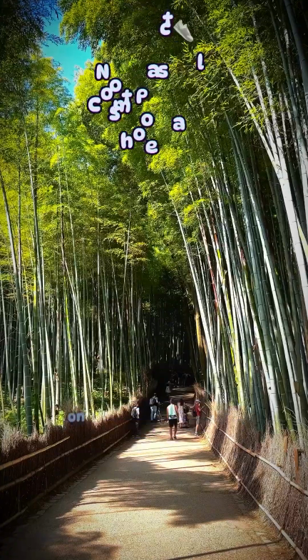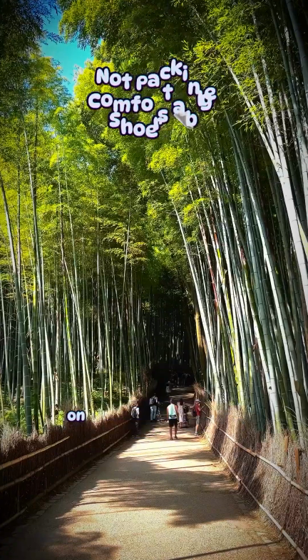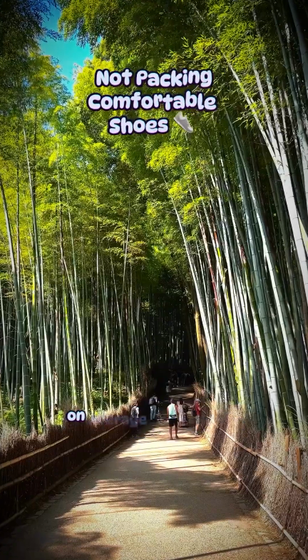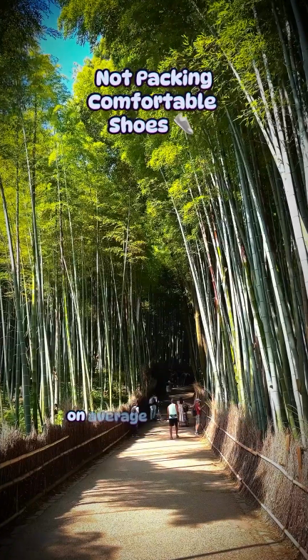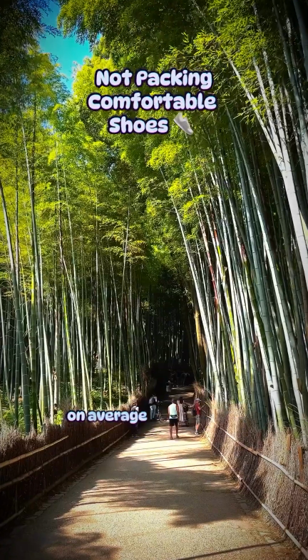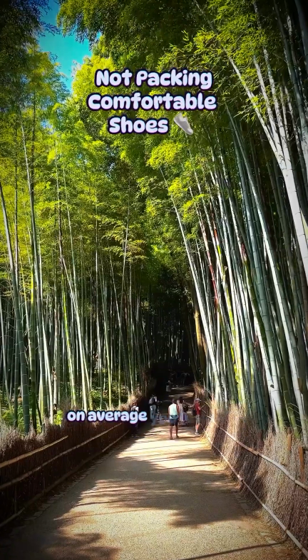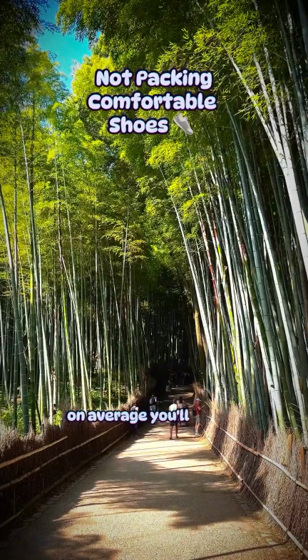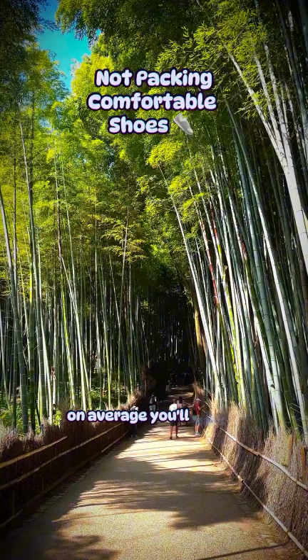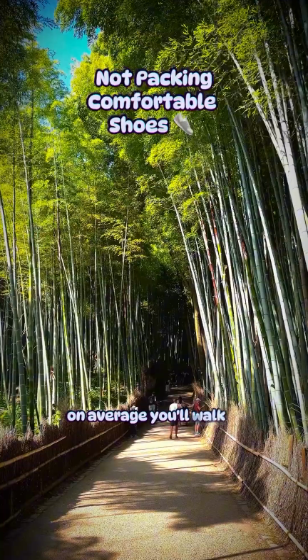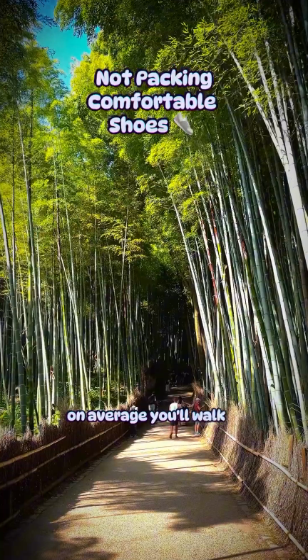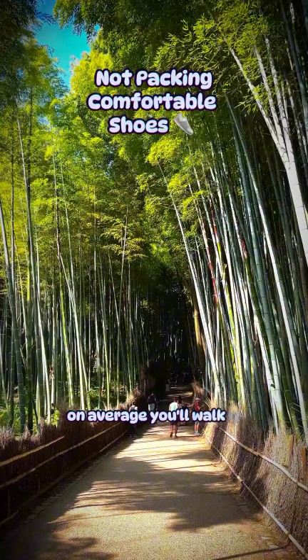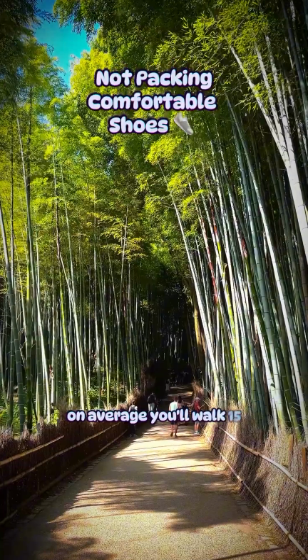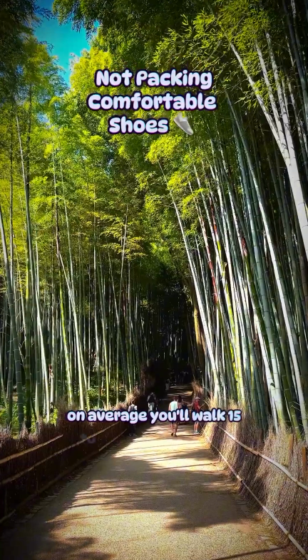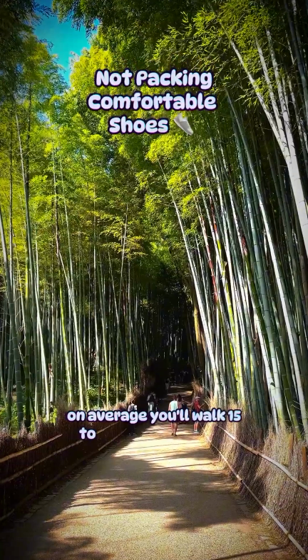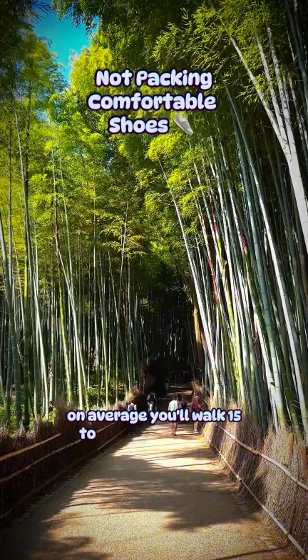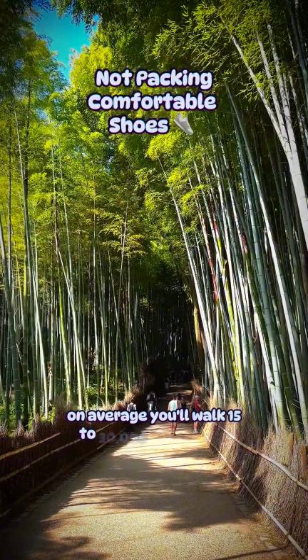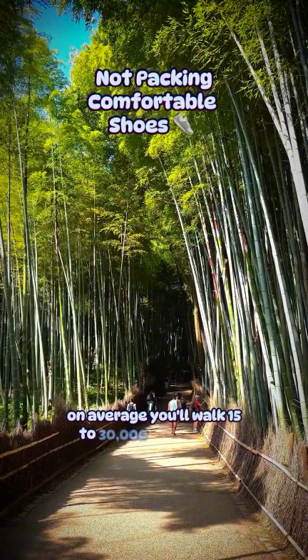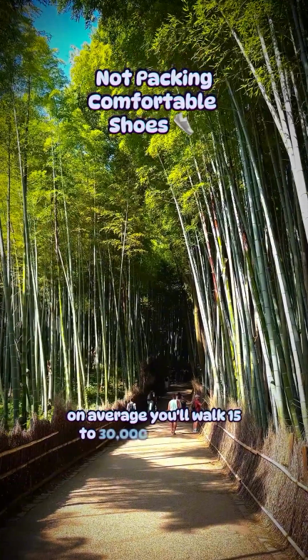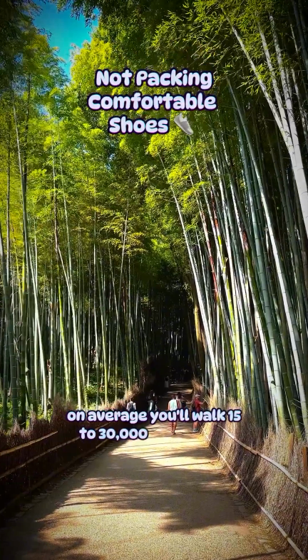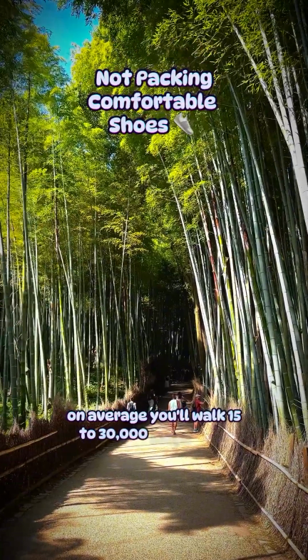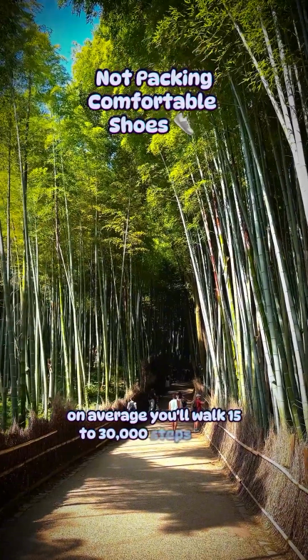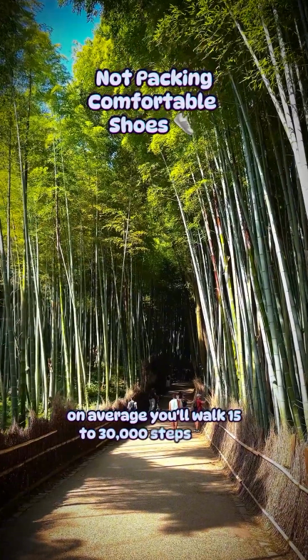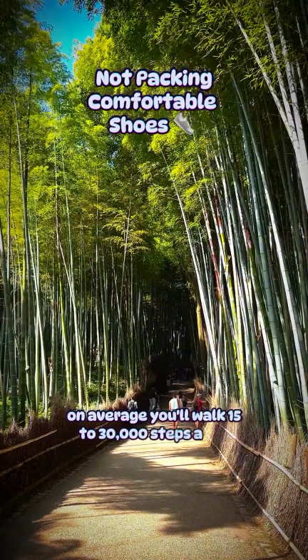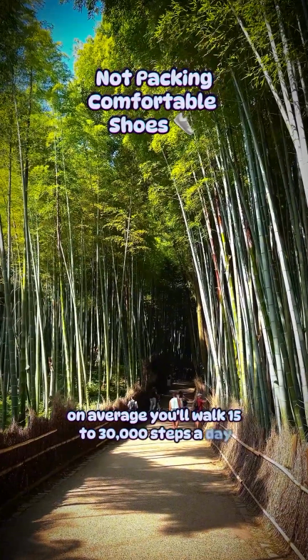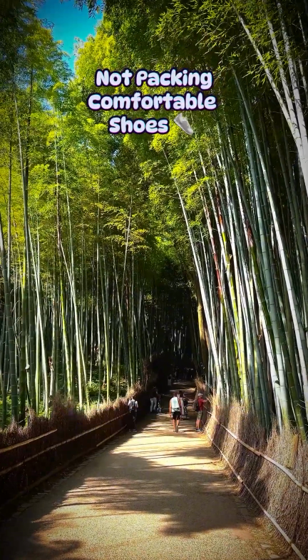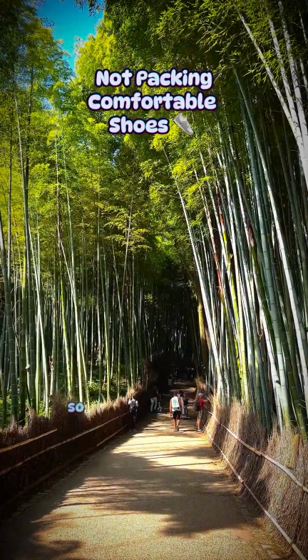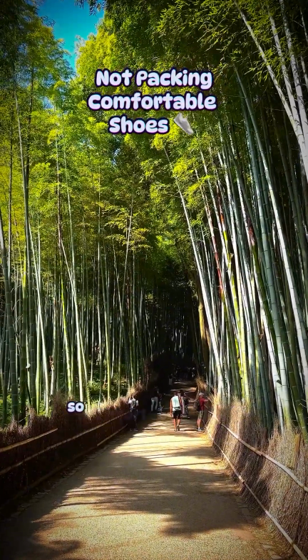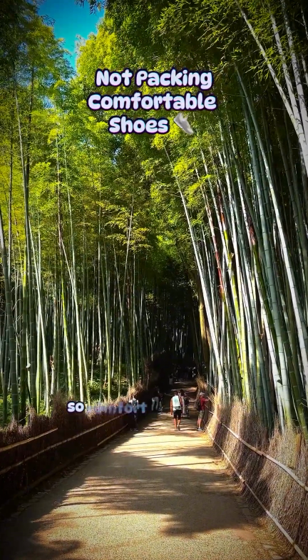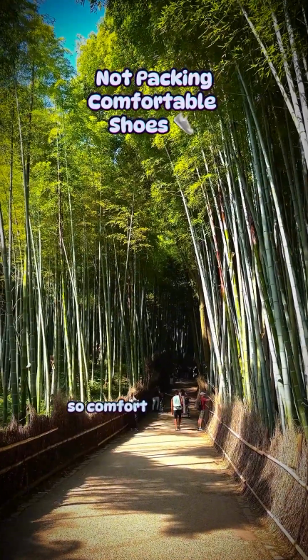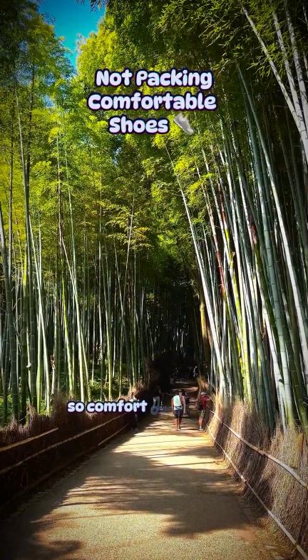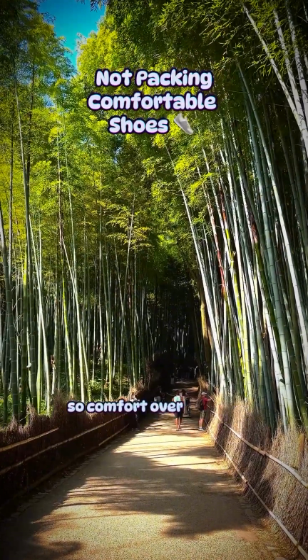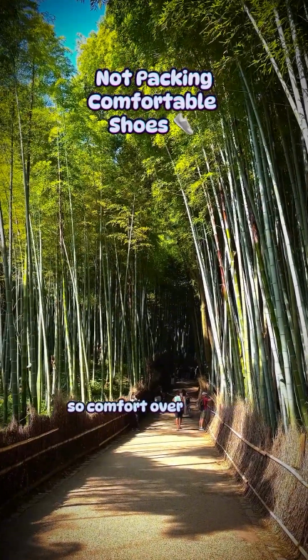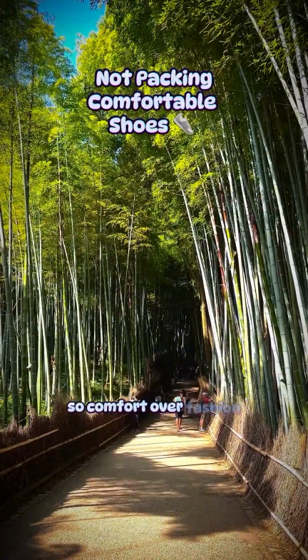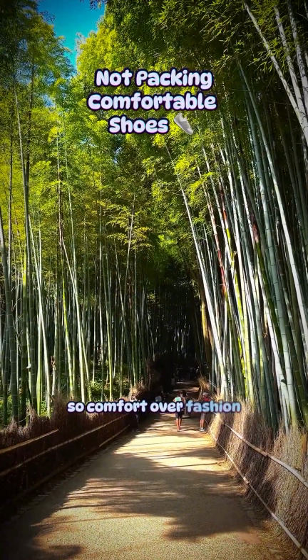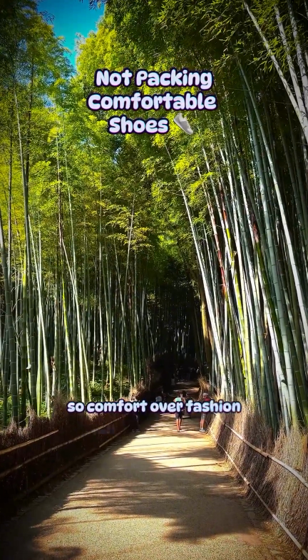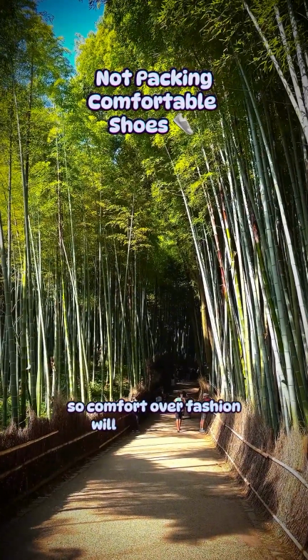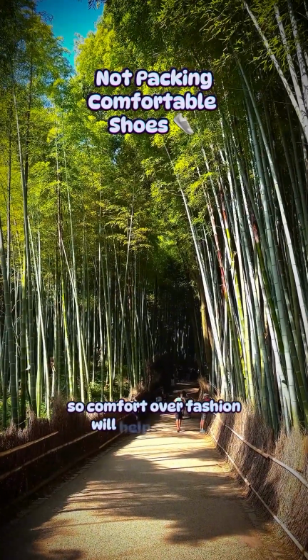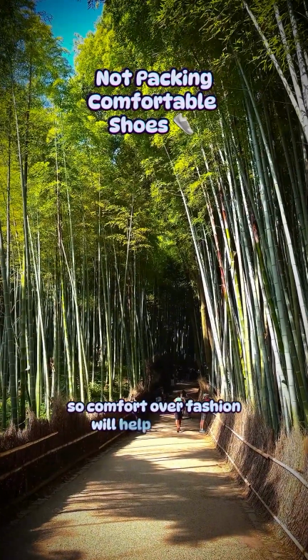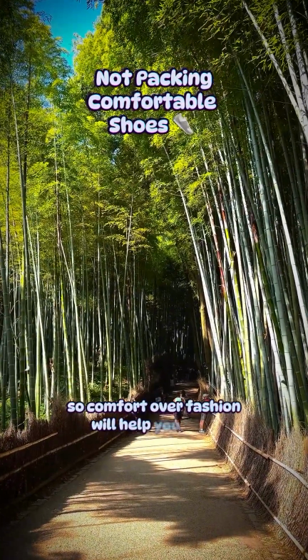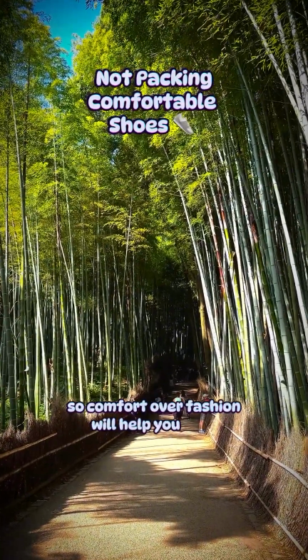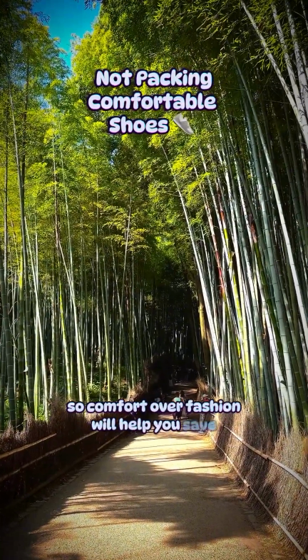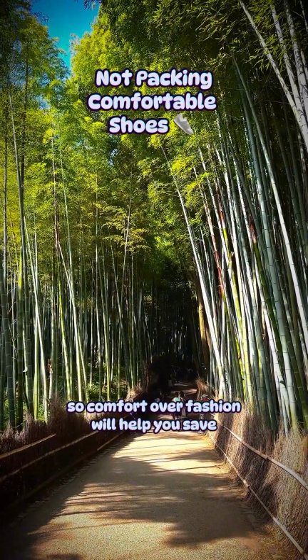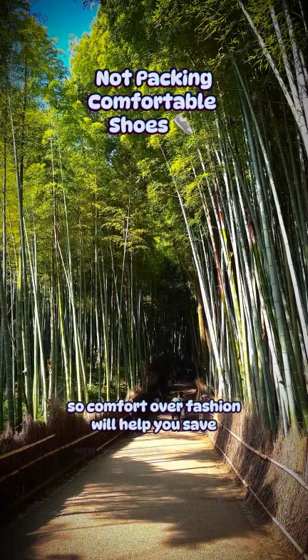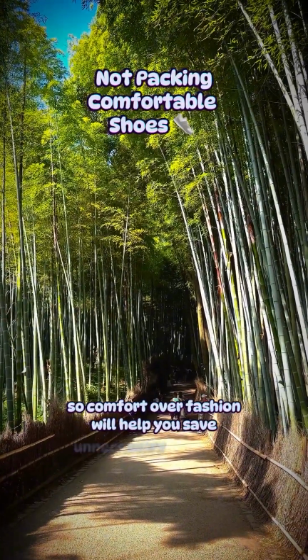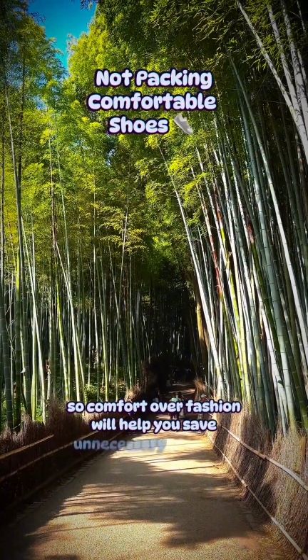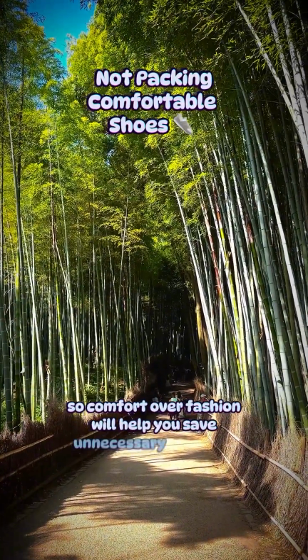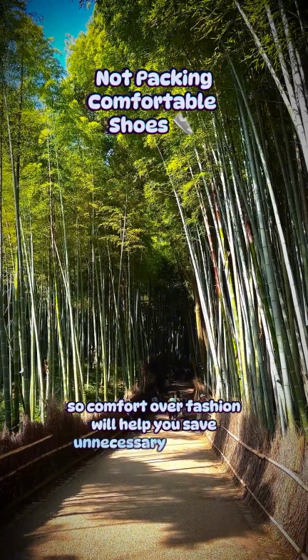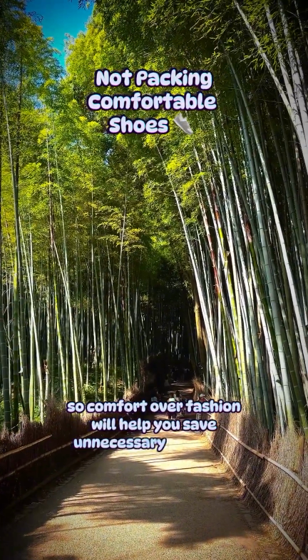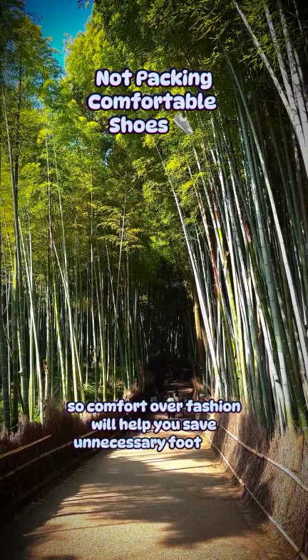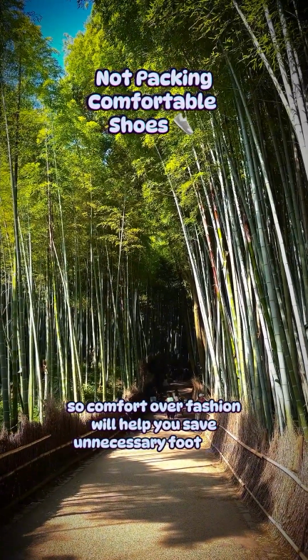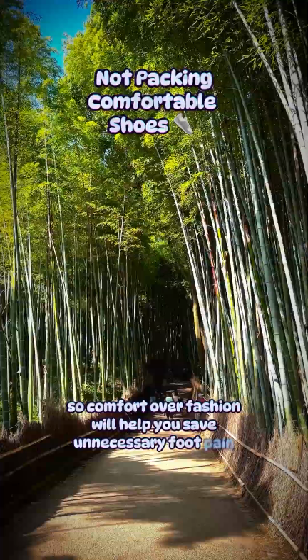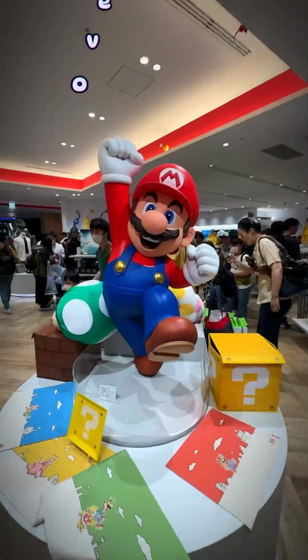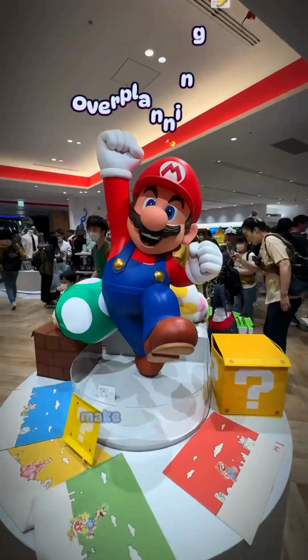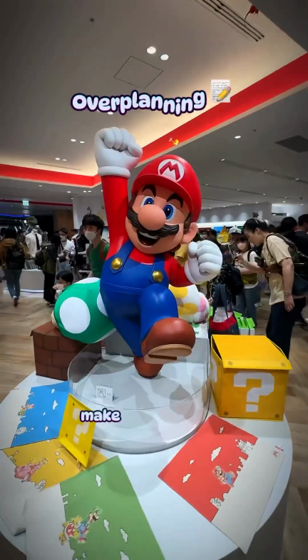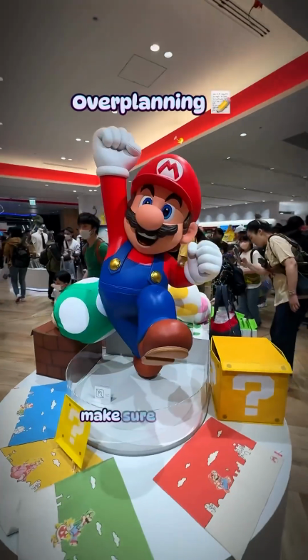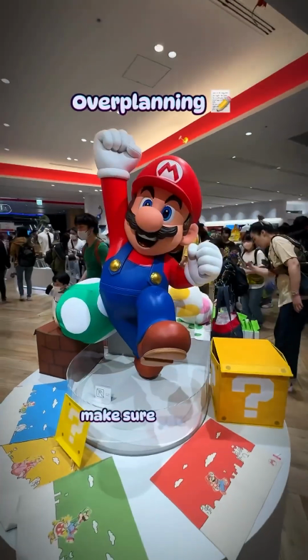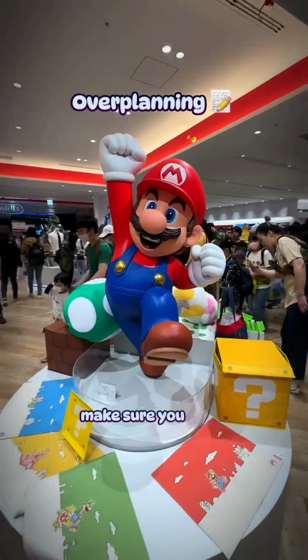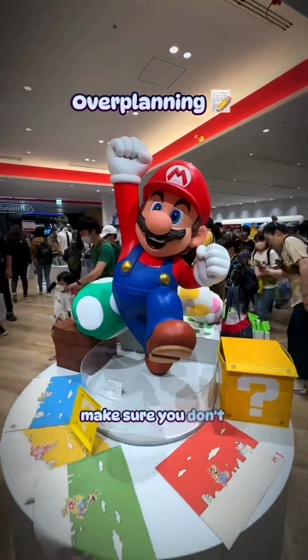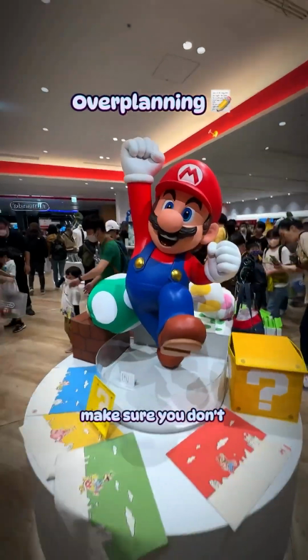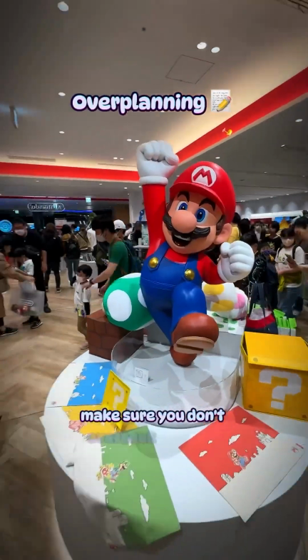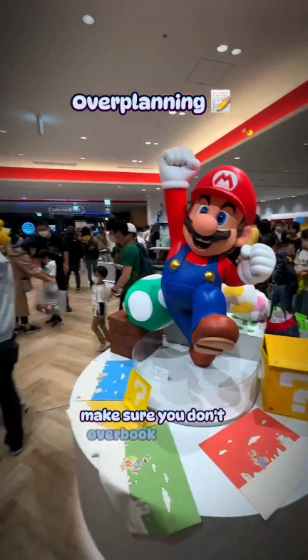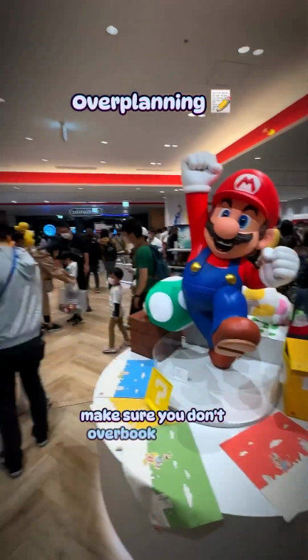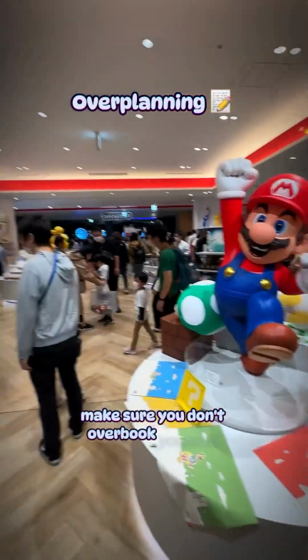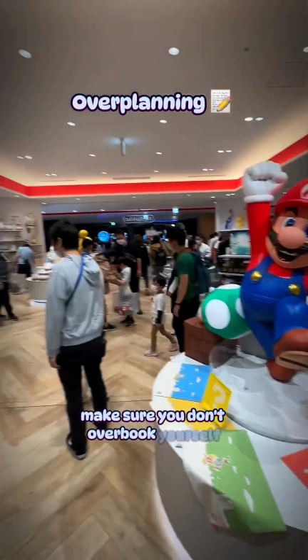On average, you'll walk 15,000 to 30,000 steps a day. So comfort over fashion will help you save unnecessary foot pain. Make sure you don't overbook yourself.